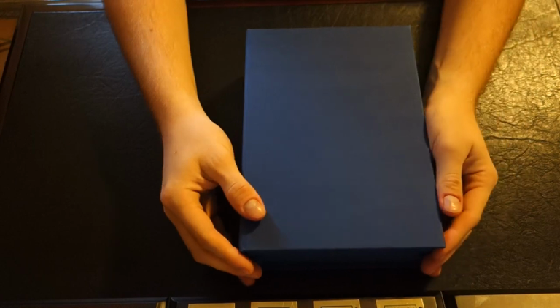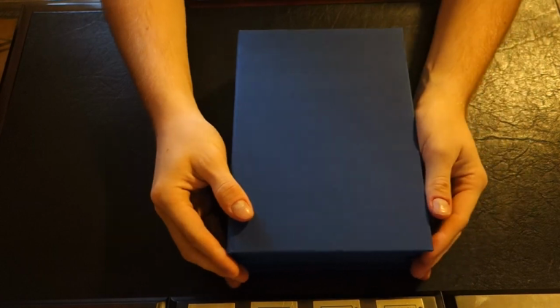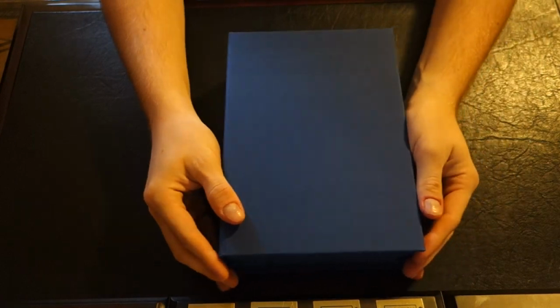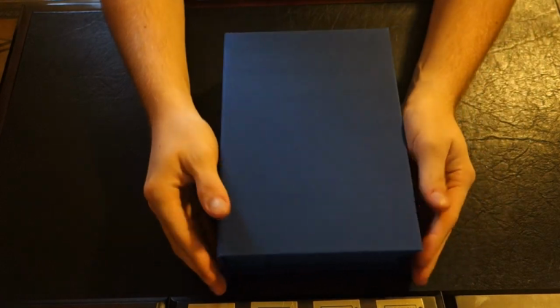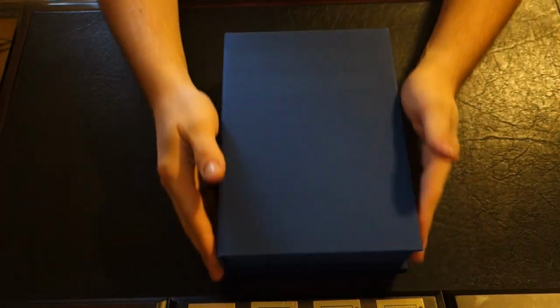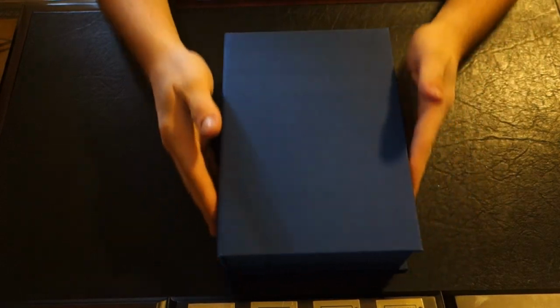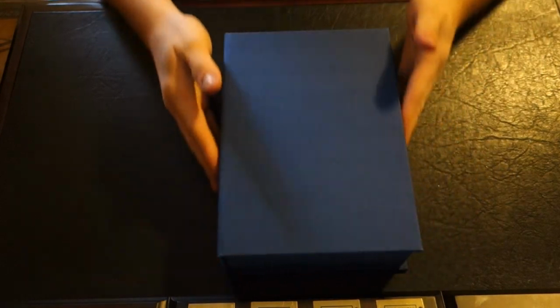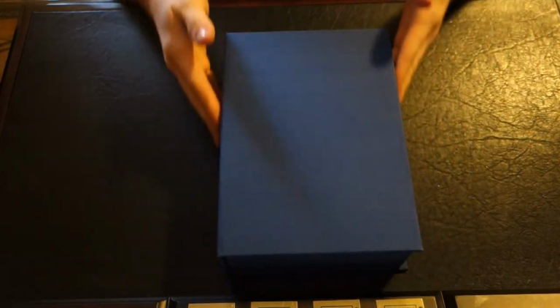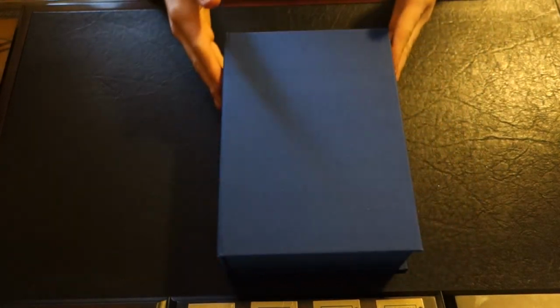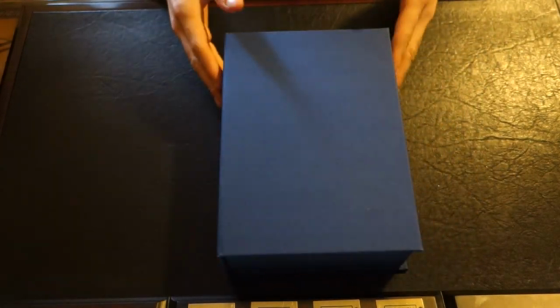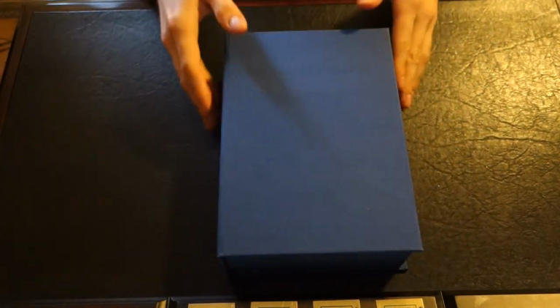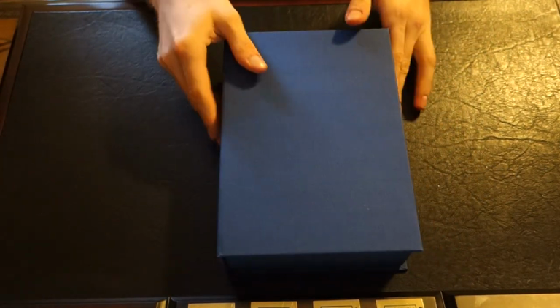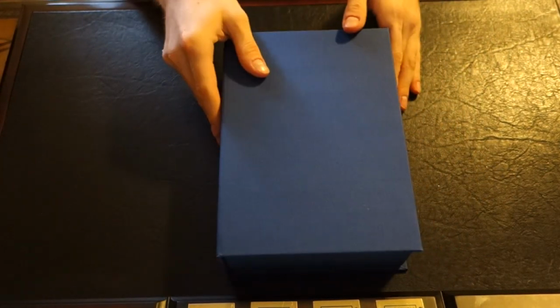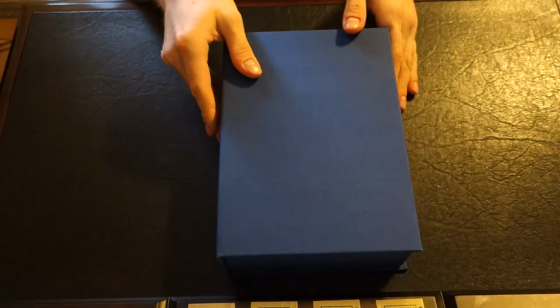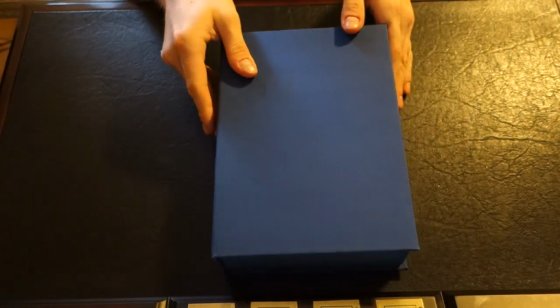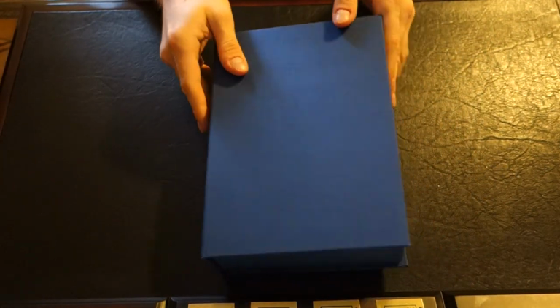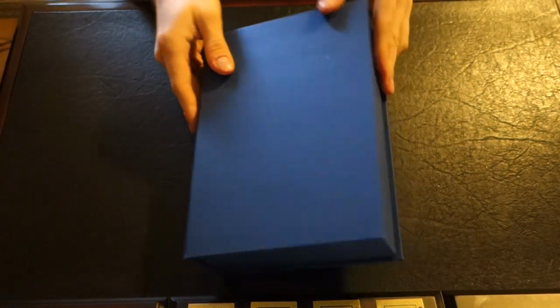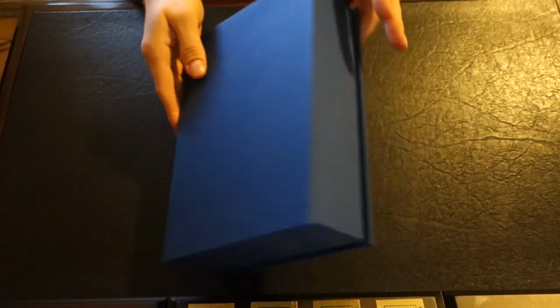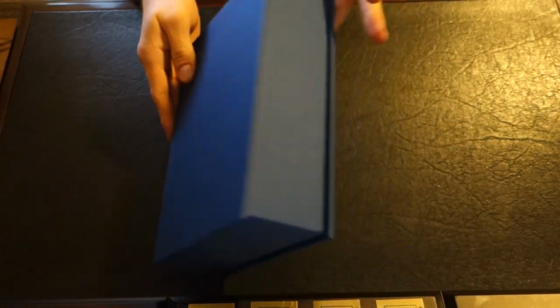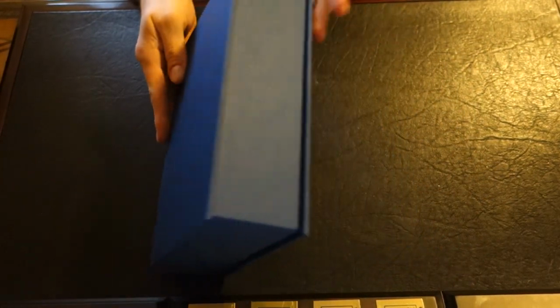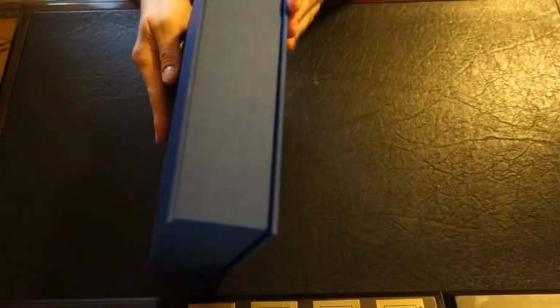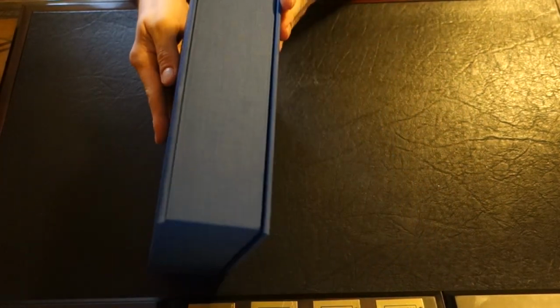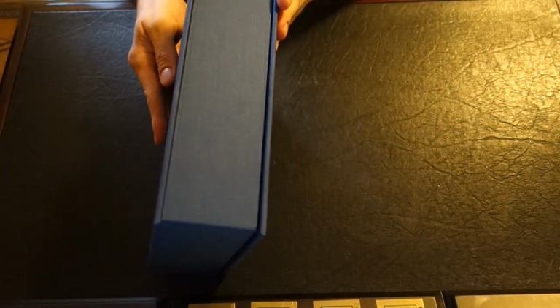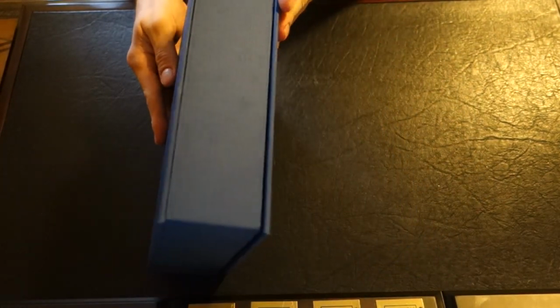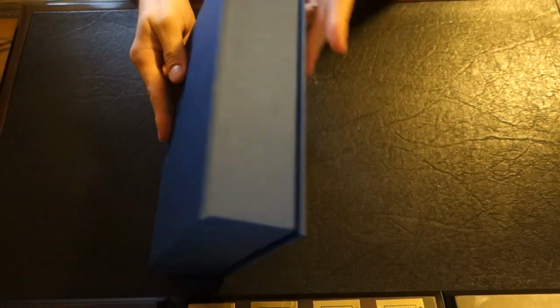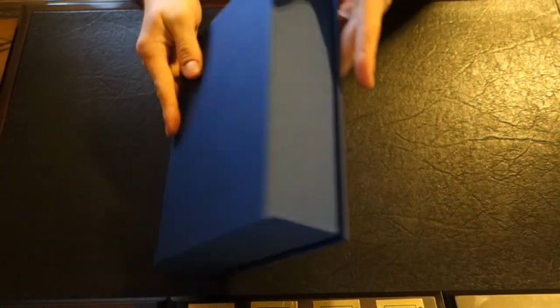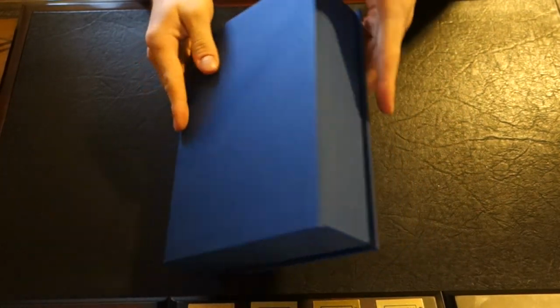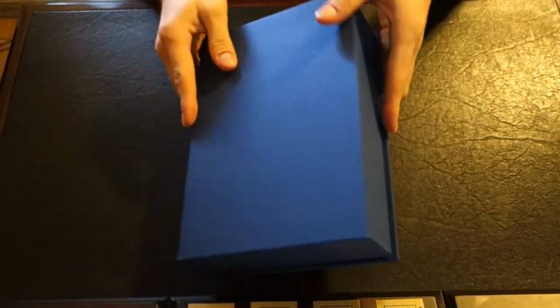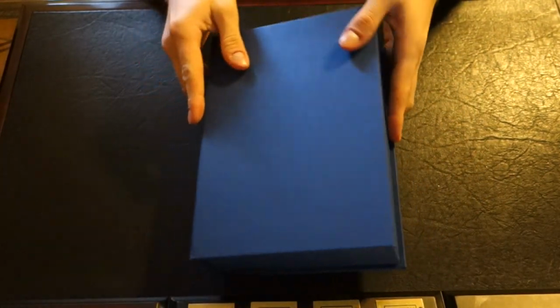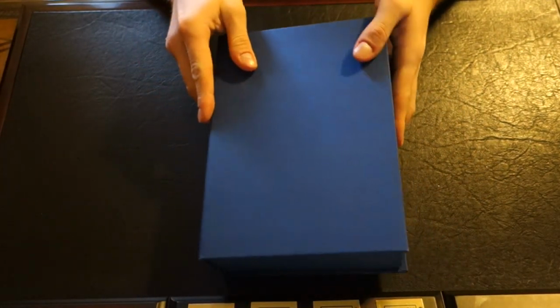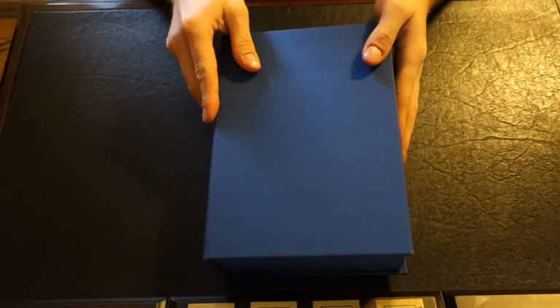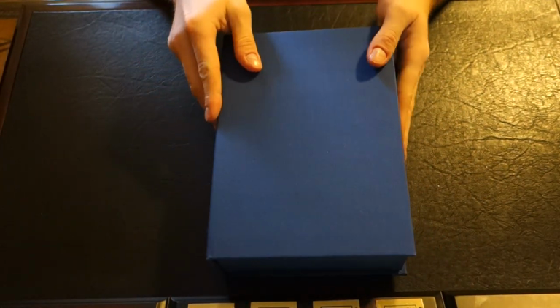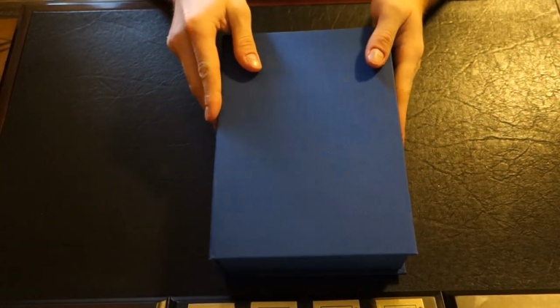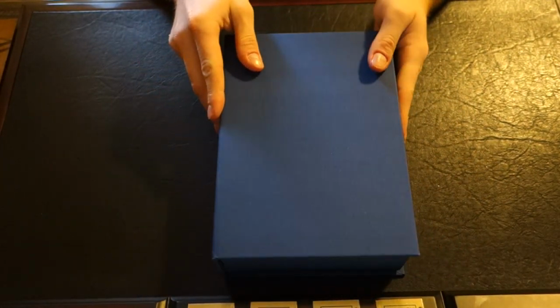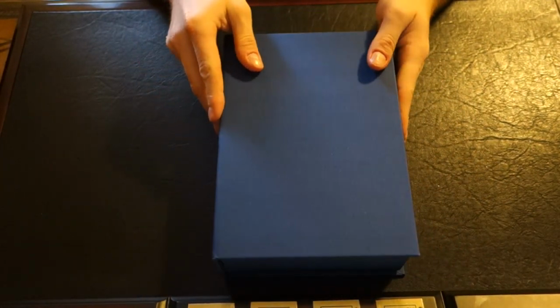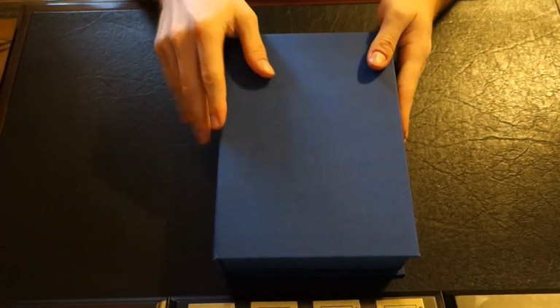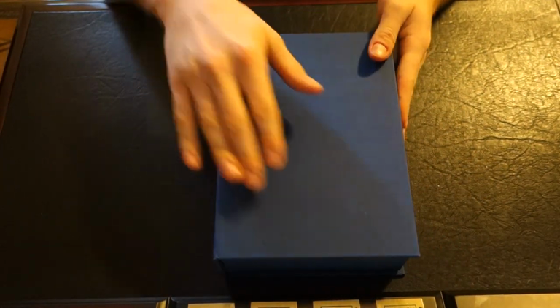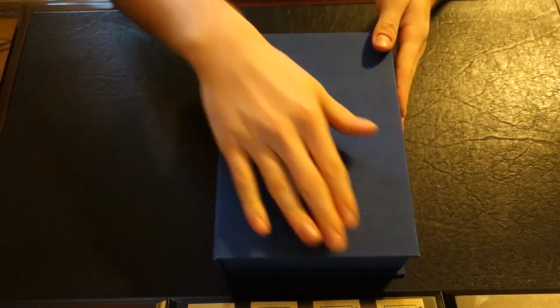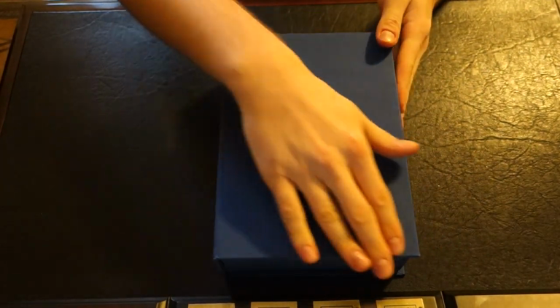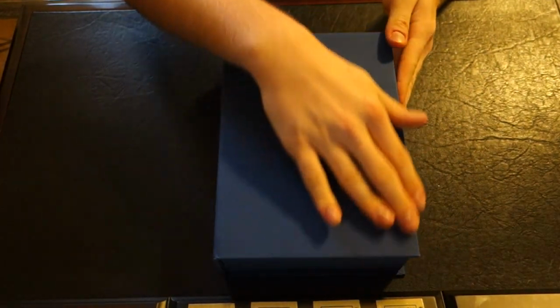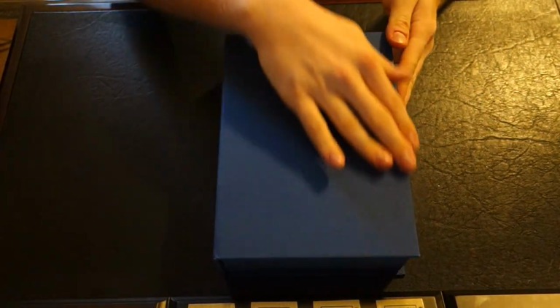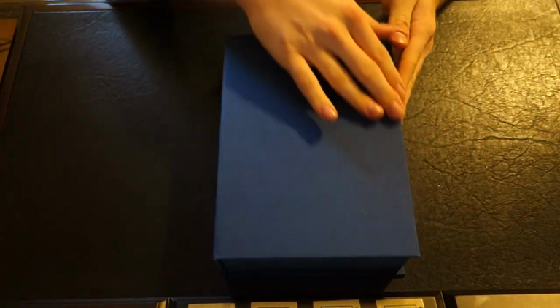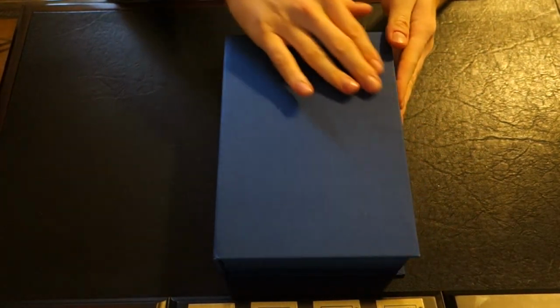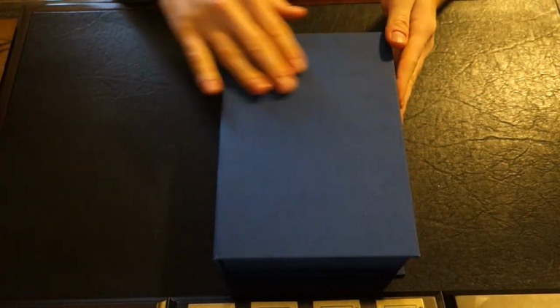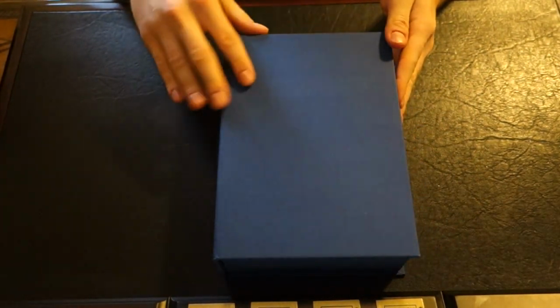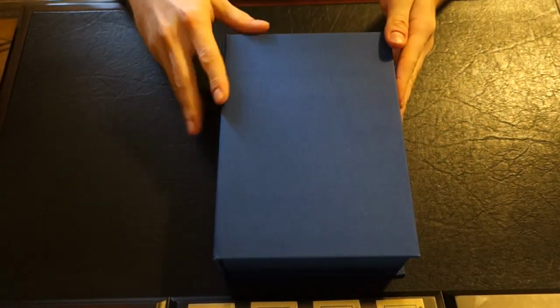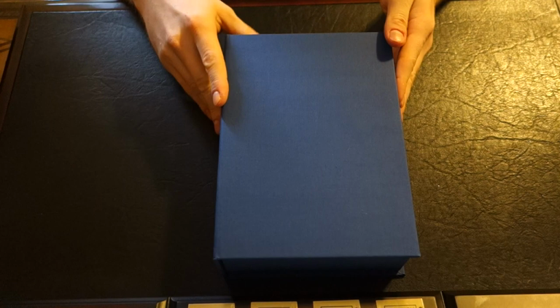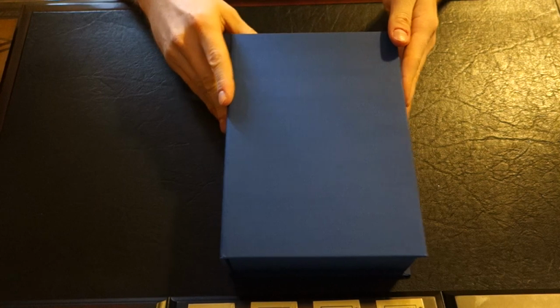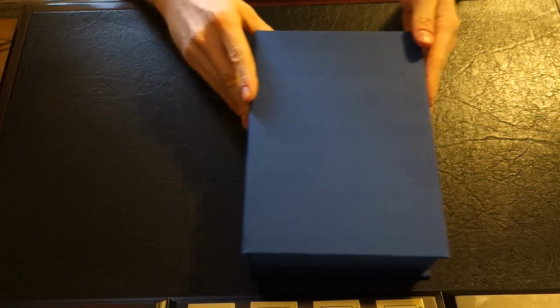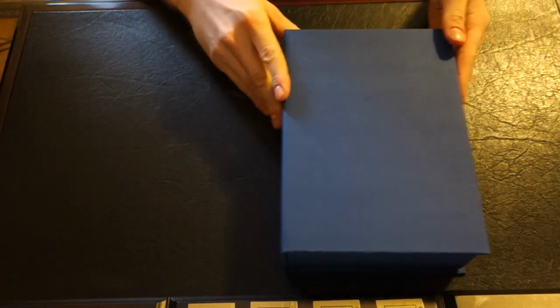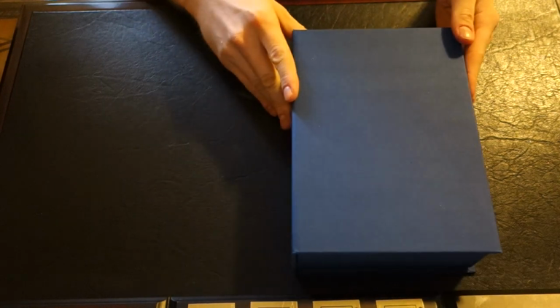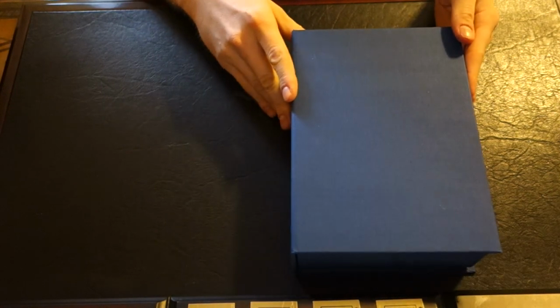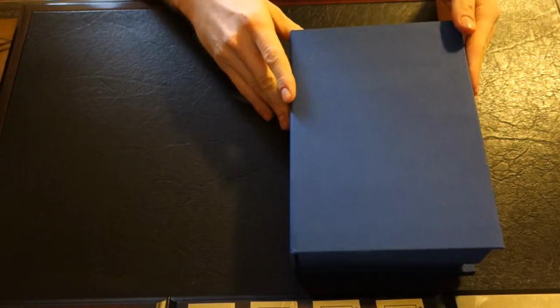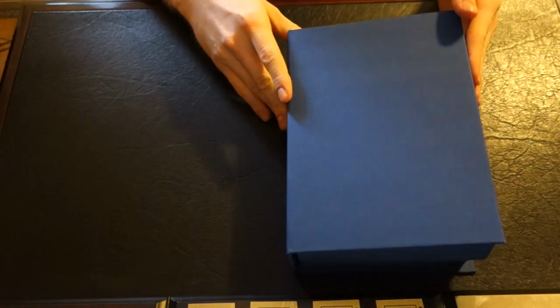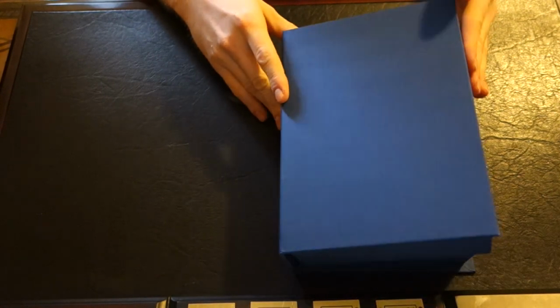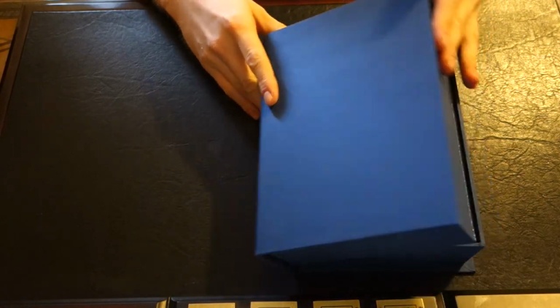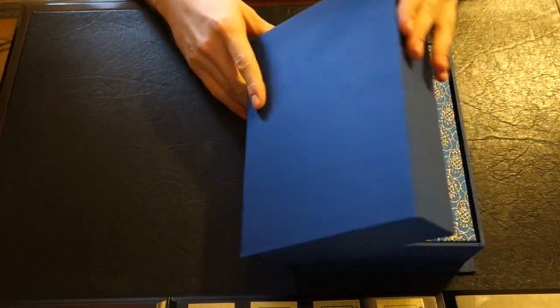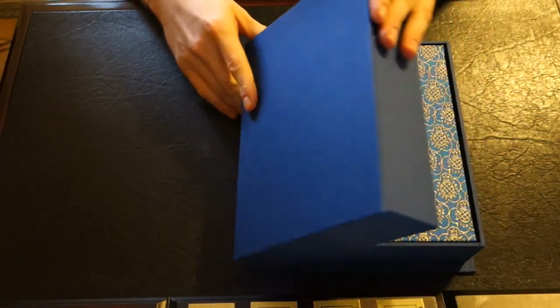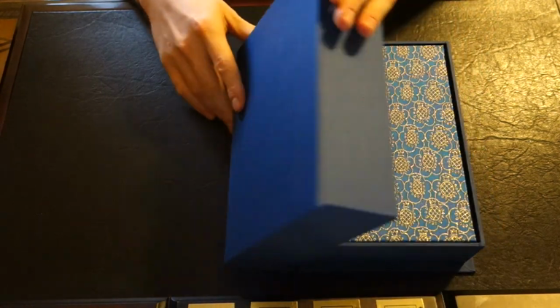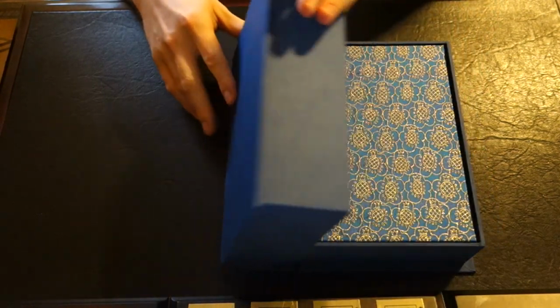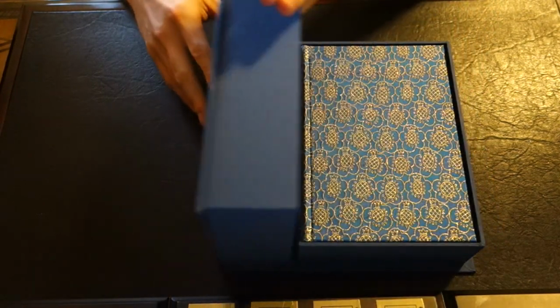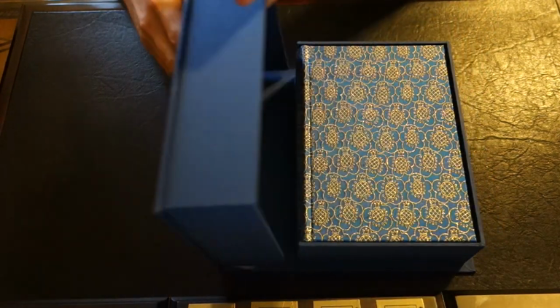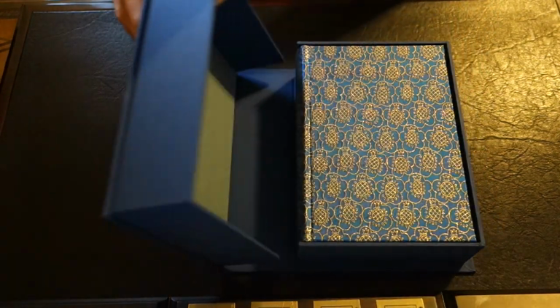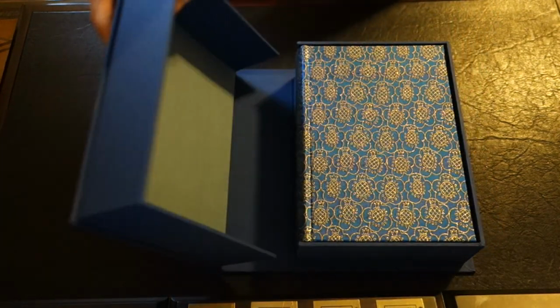This is a Salander case that it's in, and it's bound in Buckram. Let's take a look at the book.